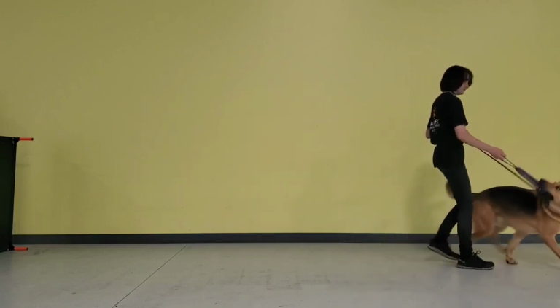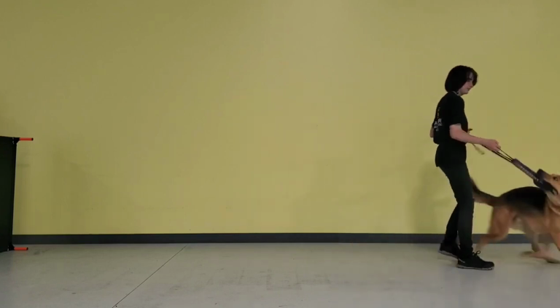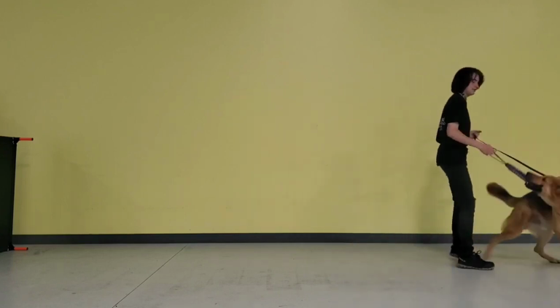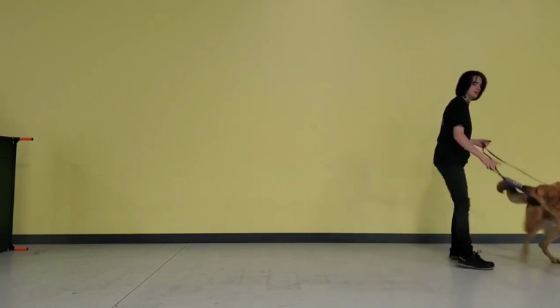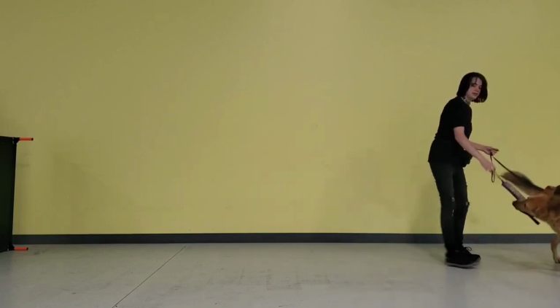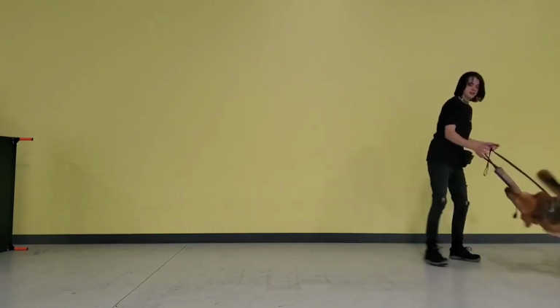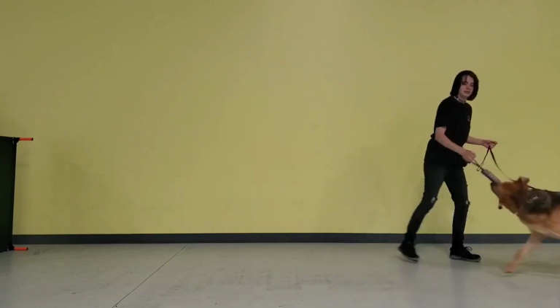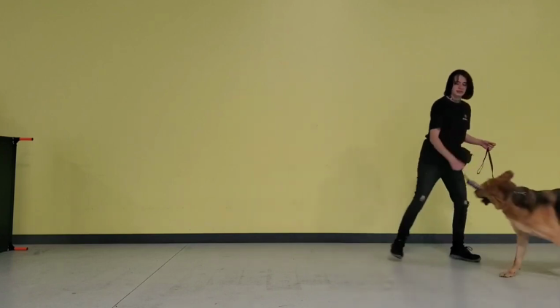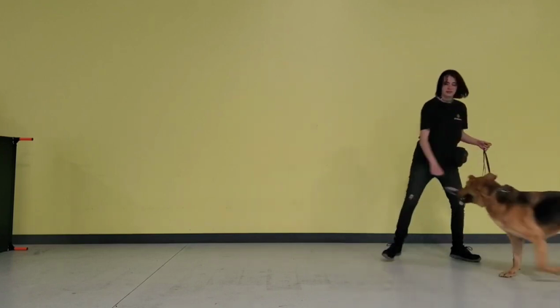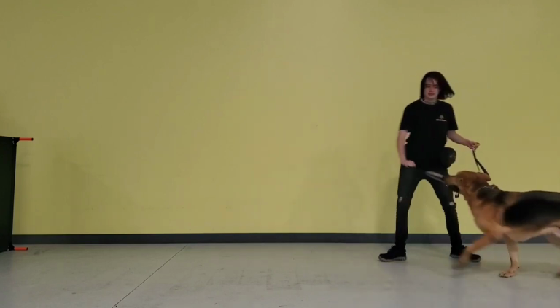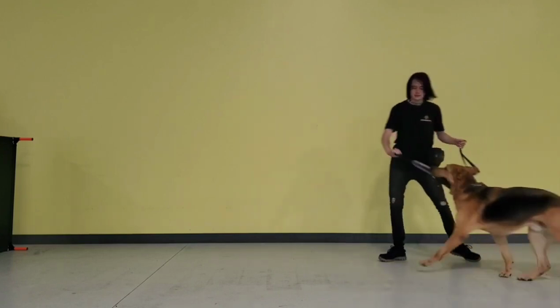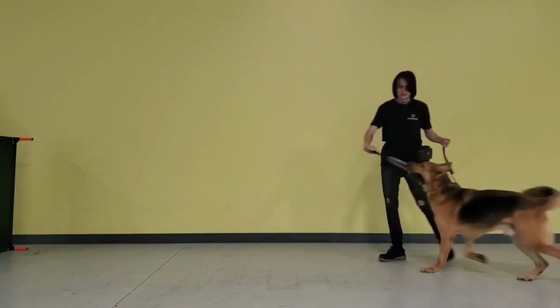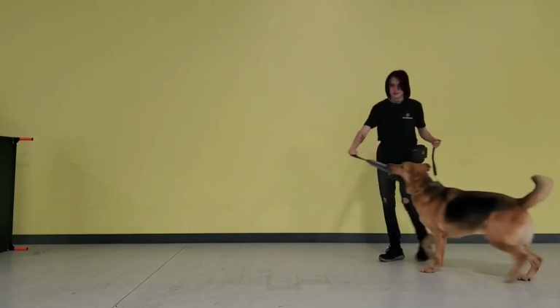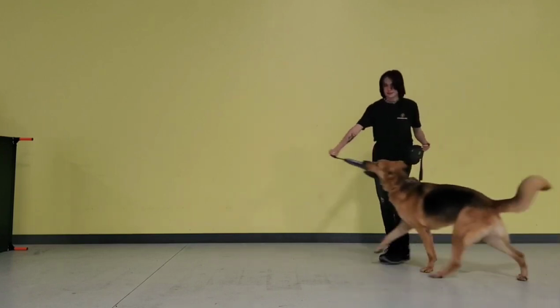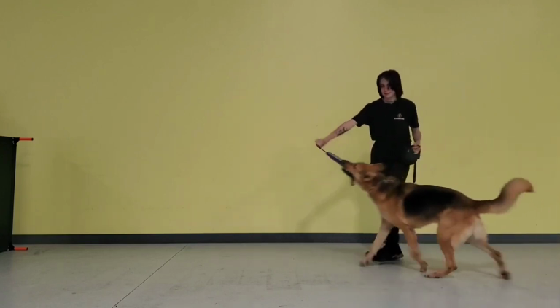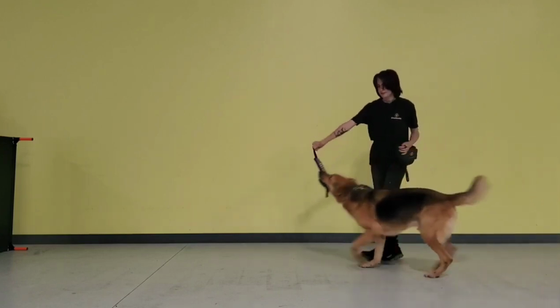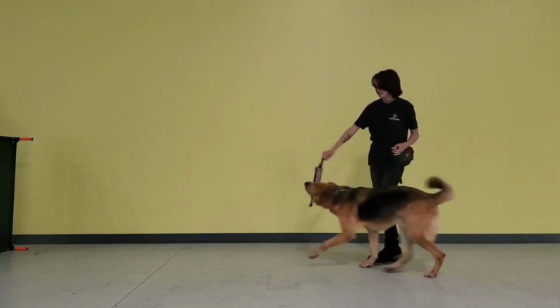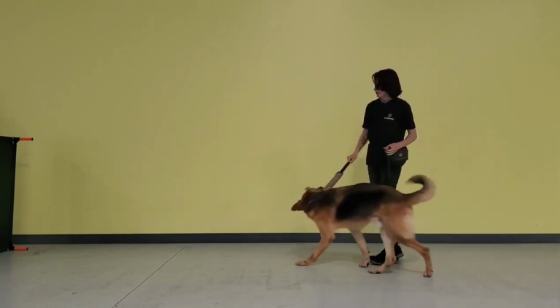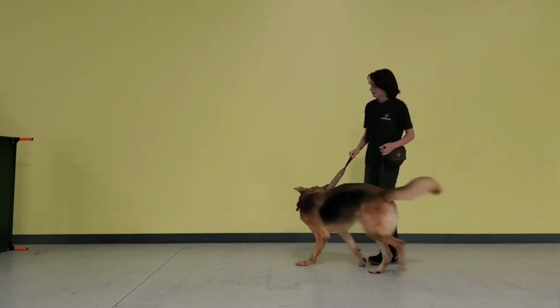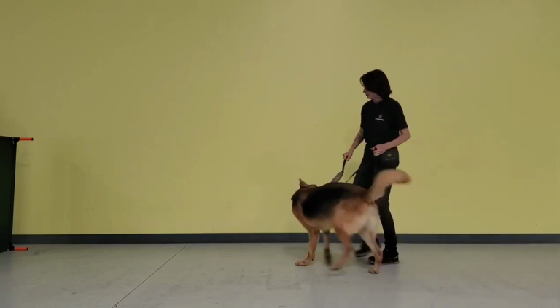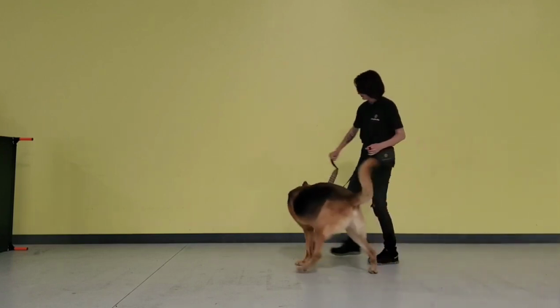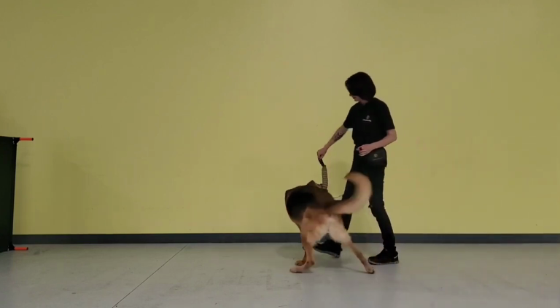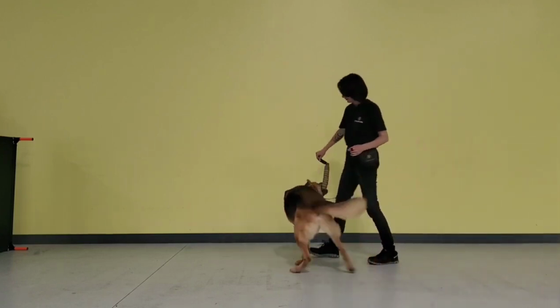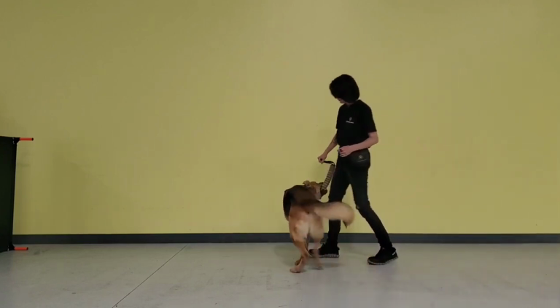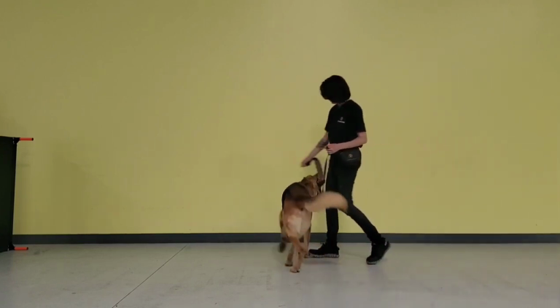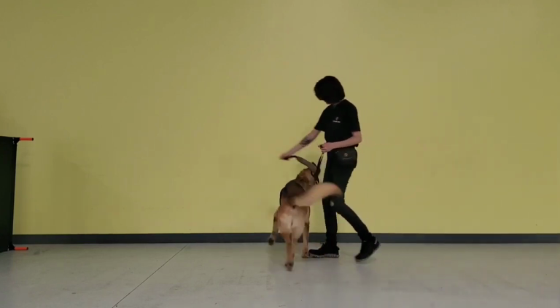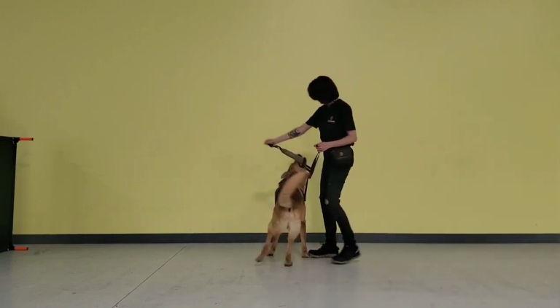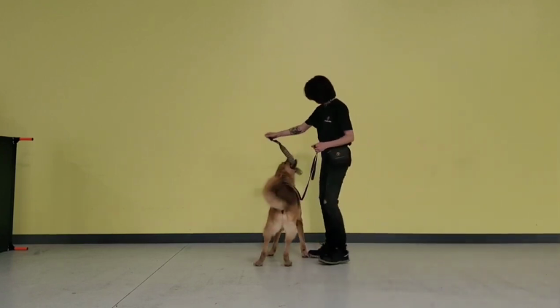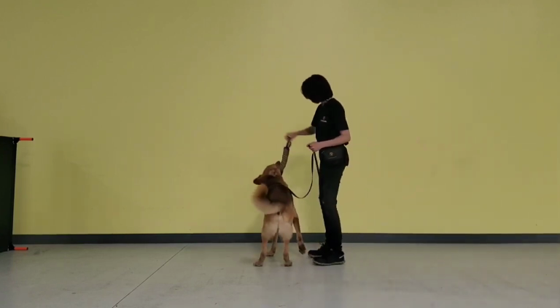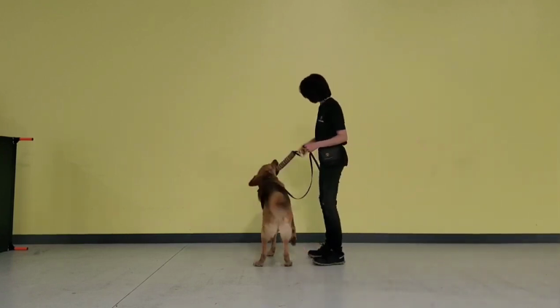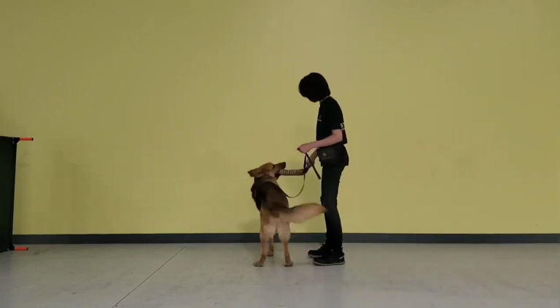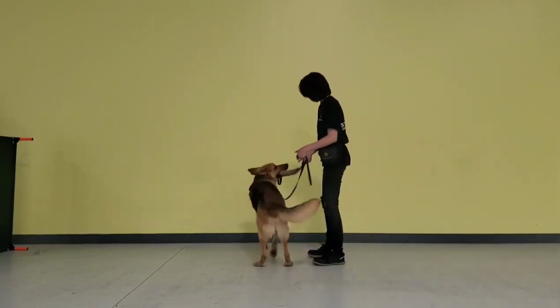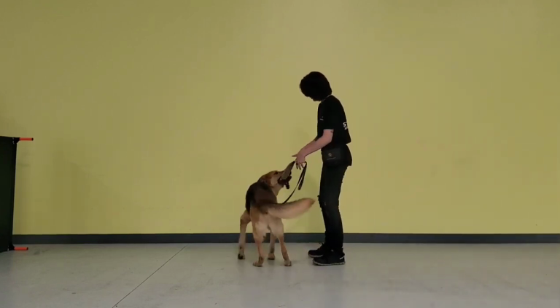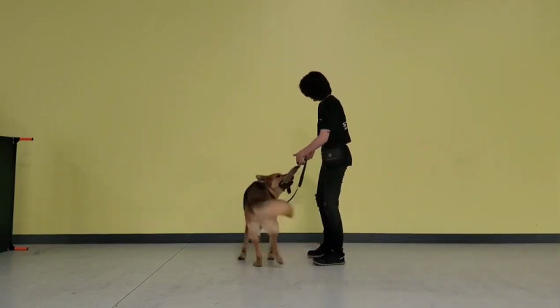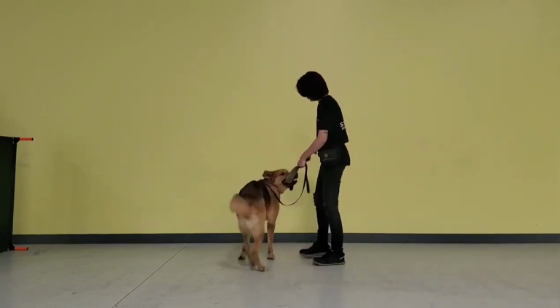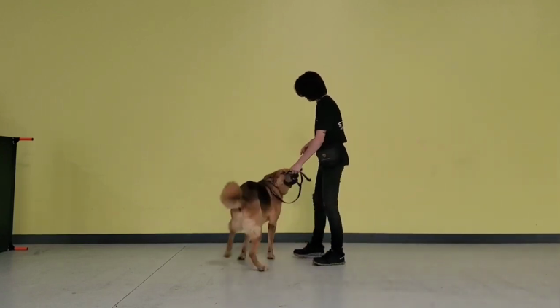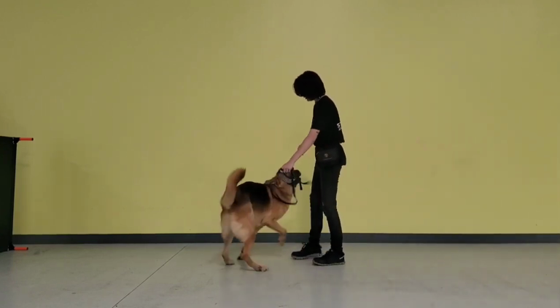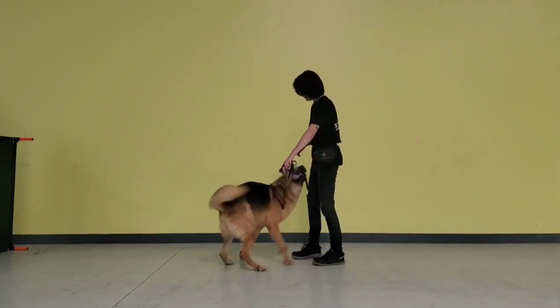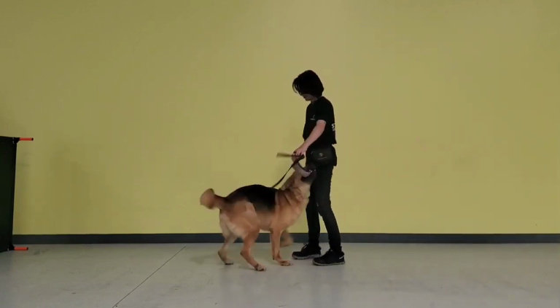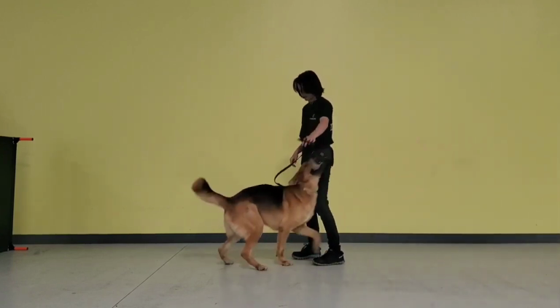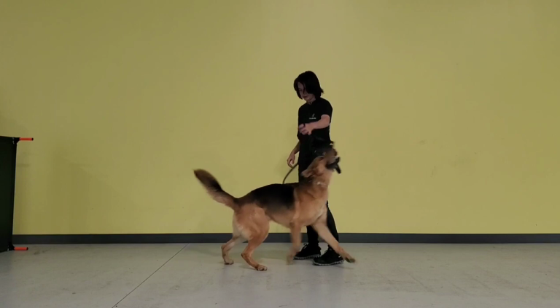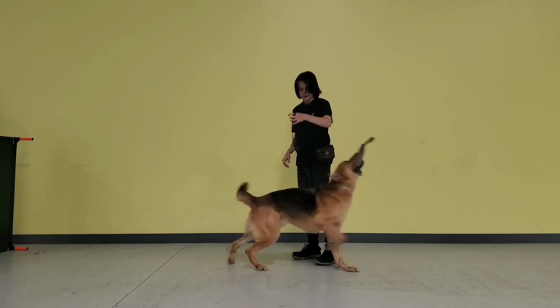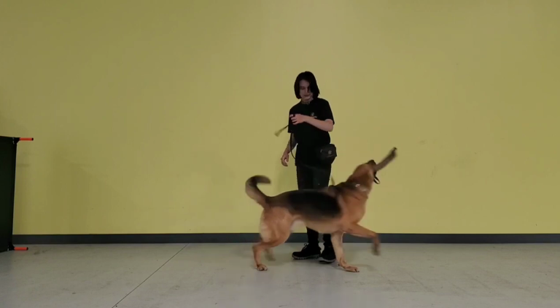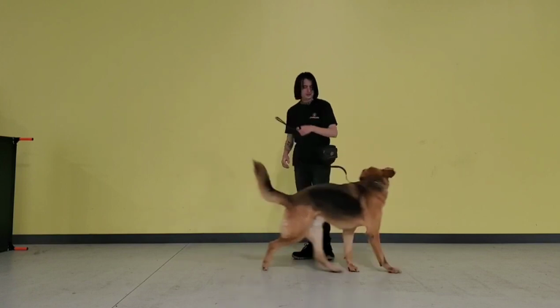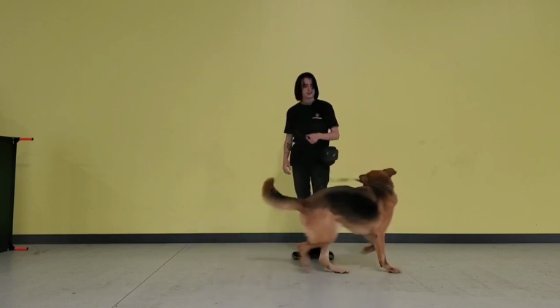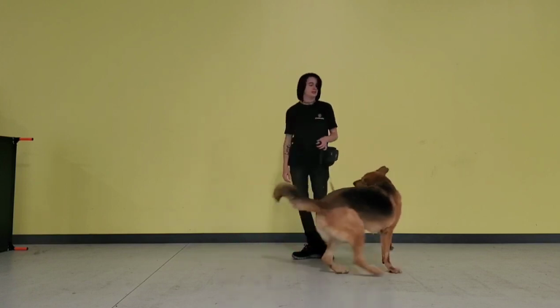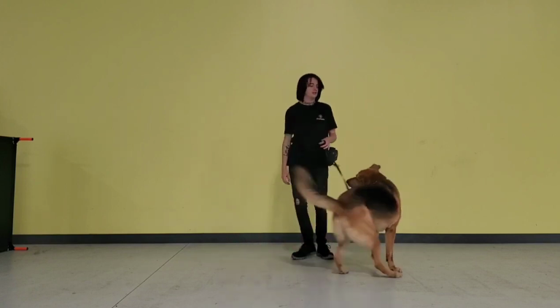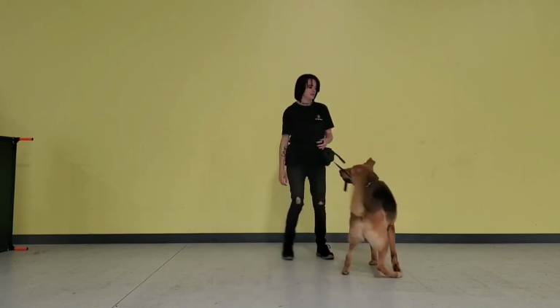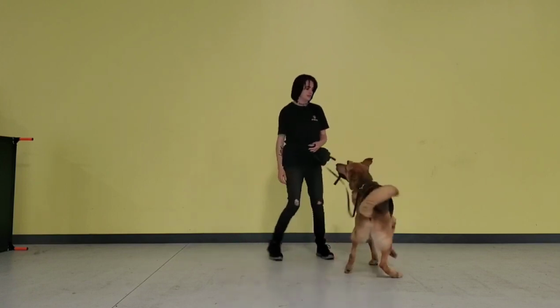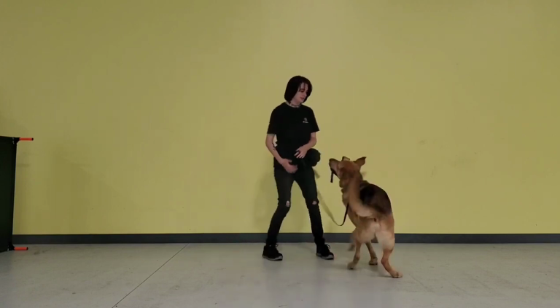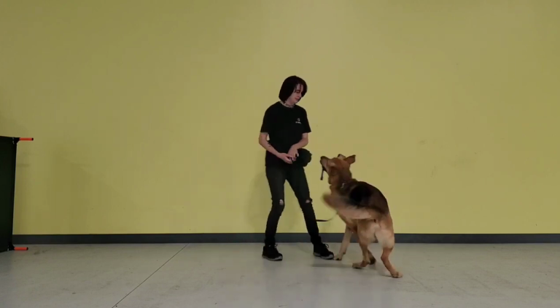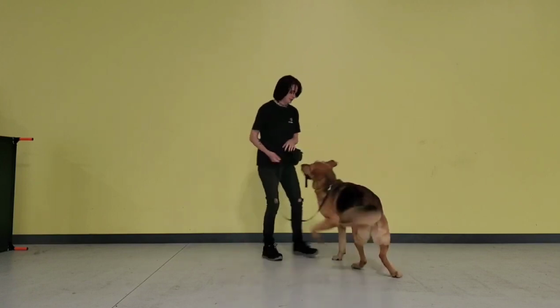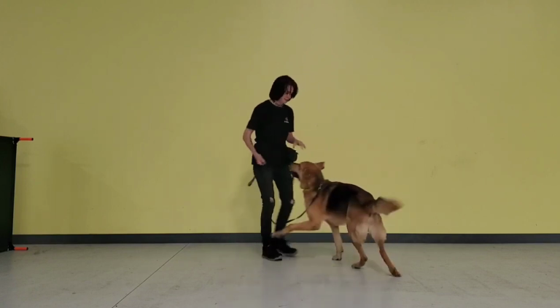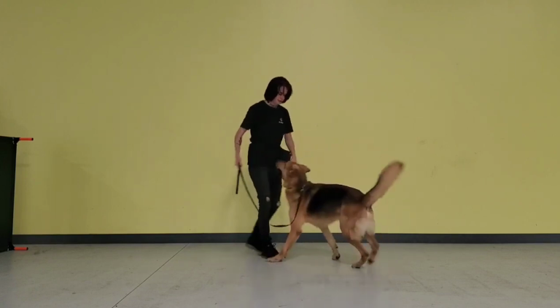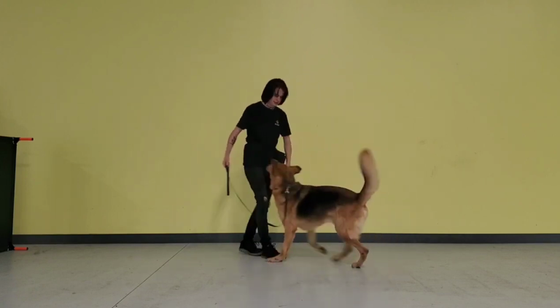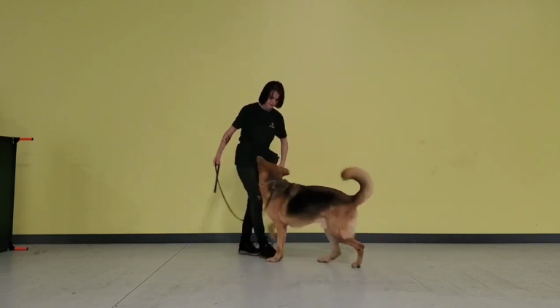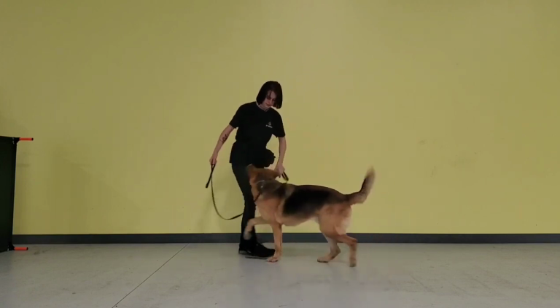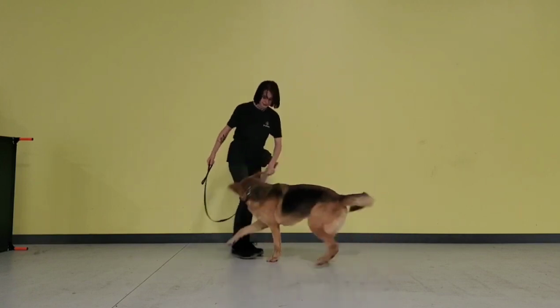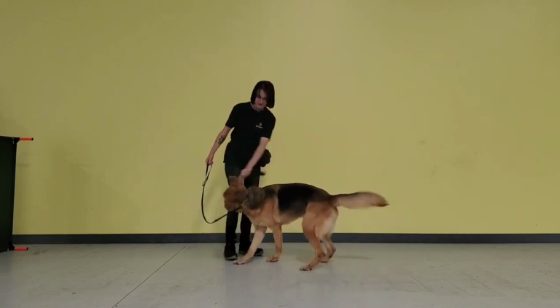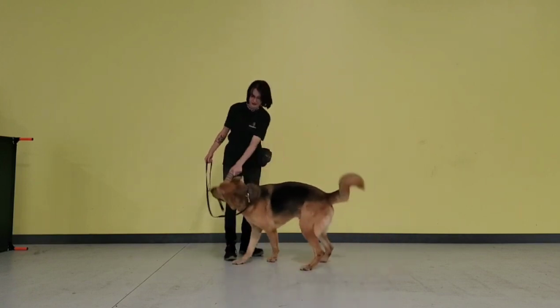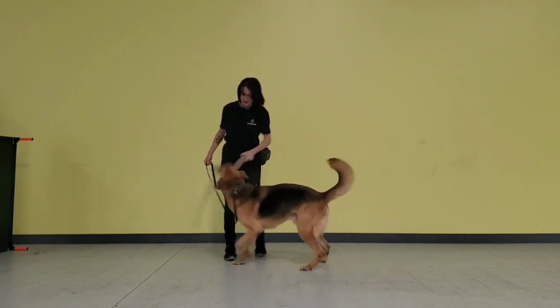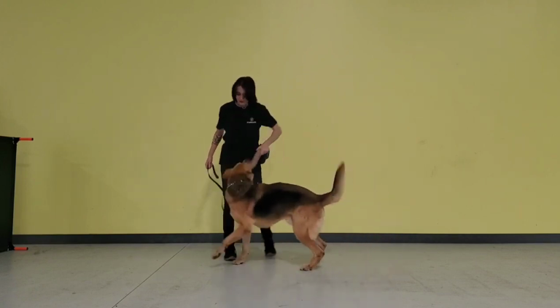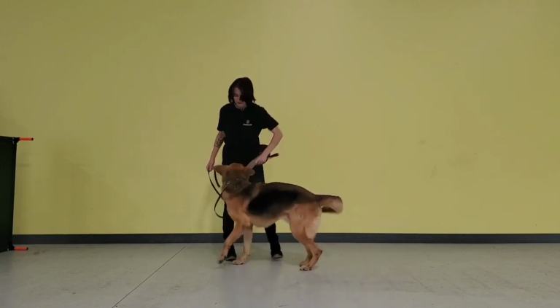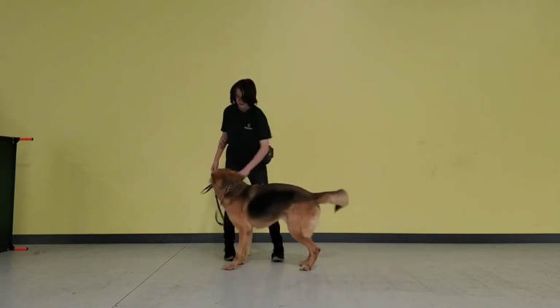Hello, my name is Kendra, and this is Bruce, and this is his go-home video detailing what he knows how to do in obedience.